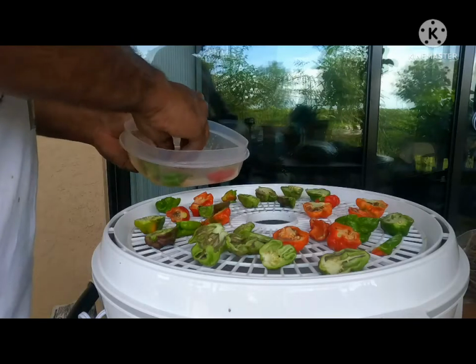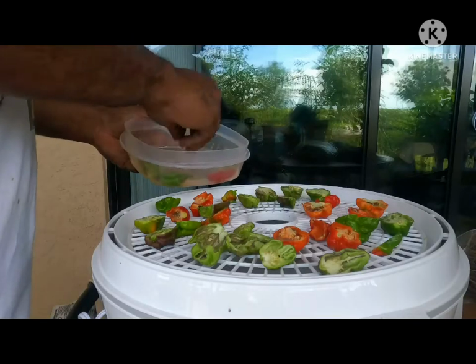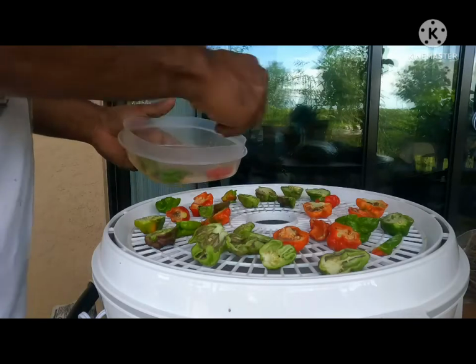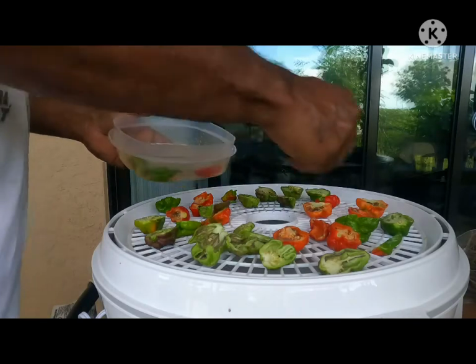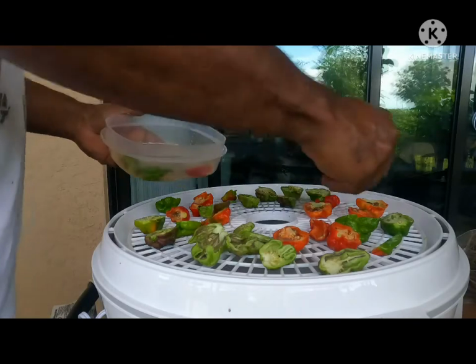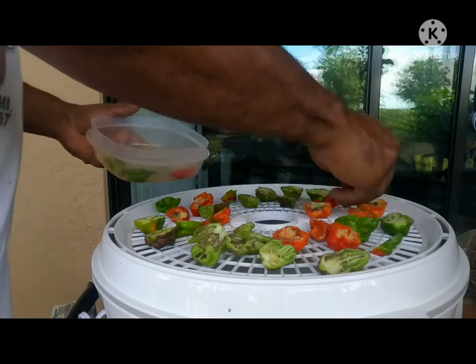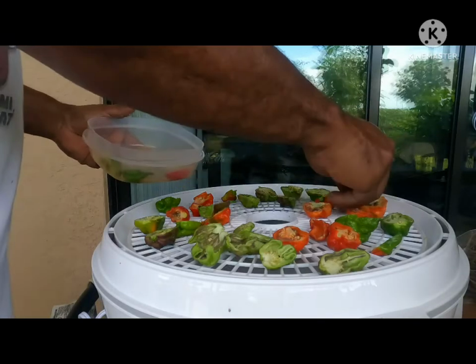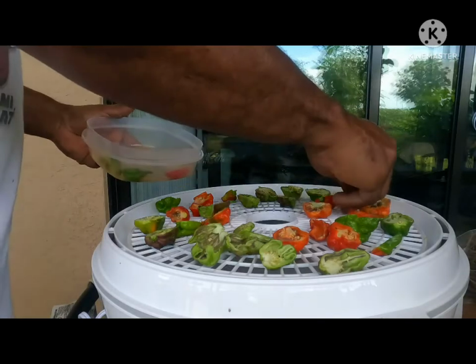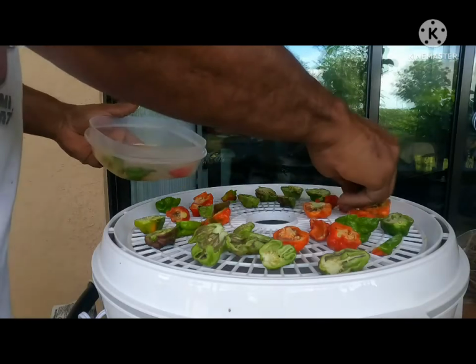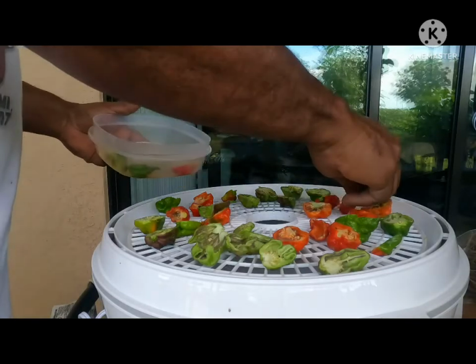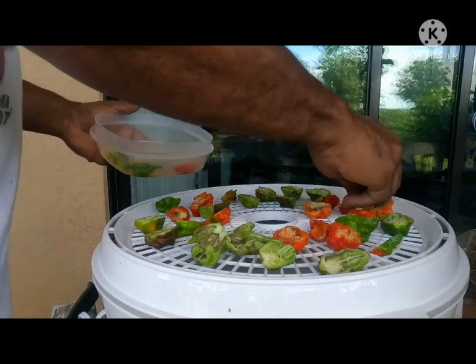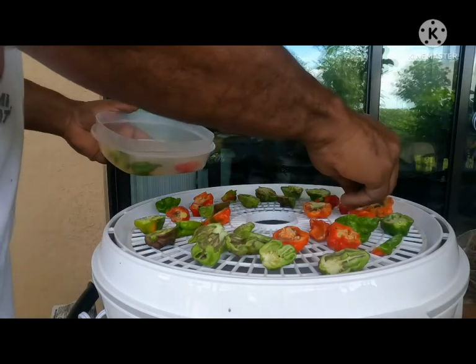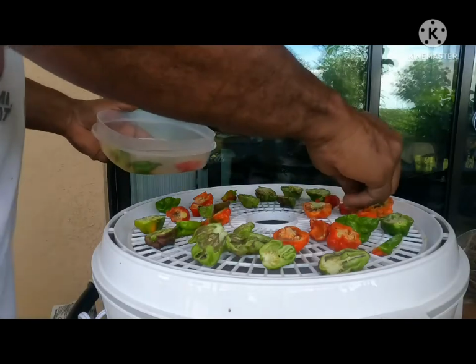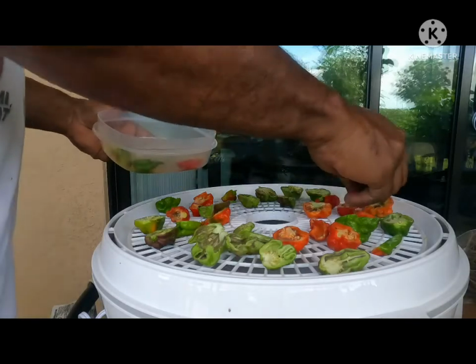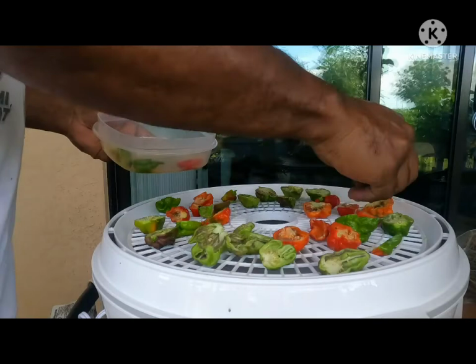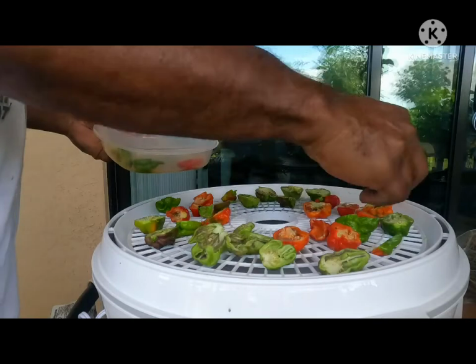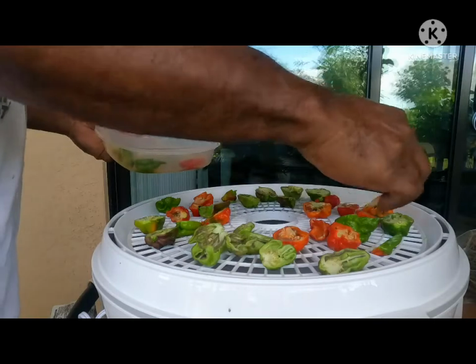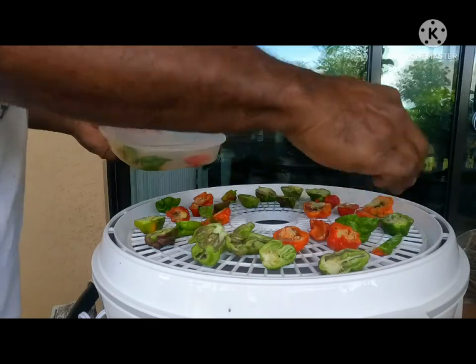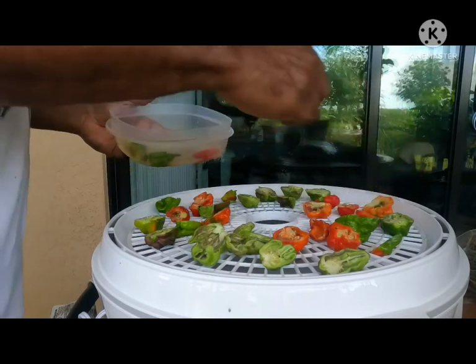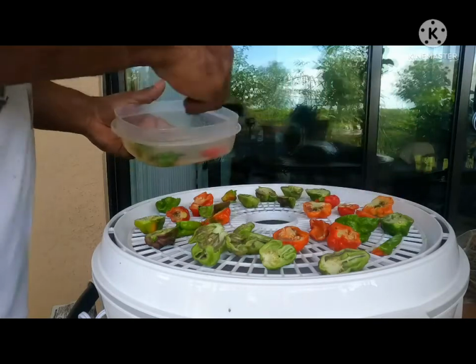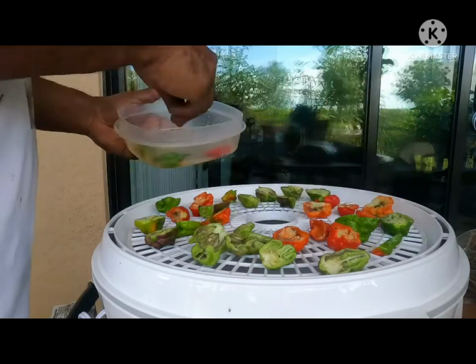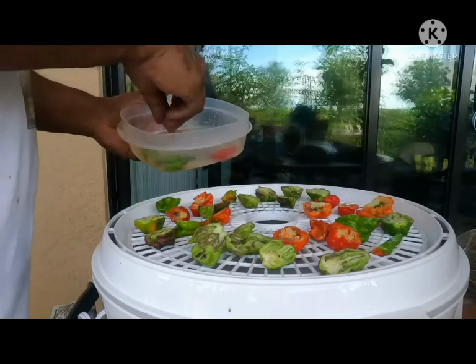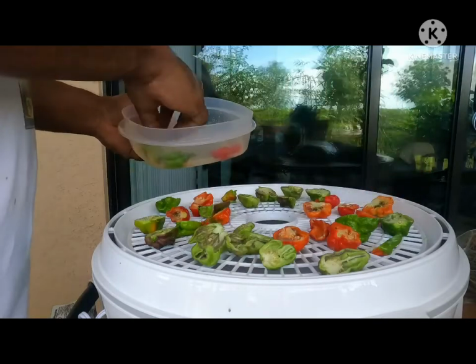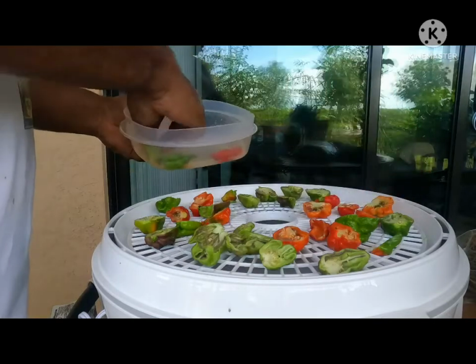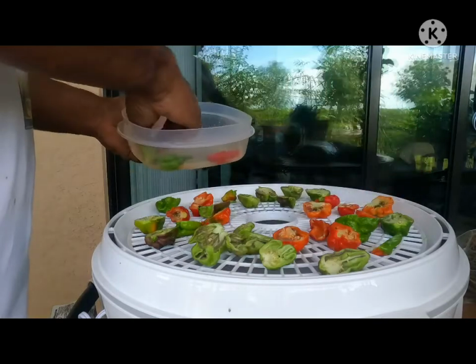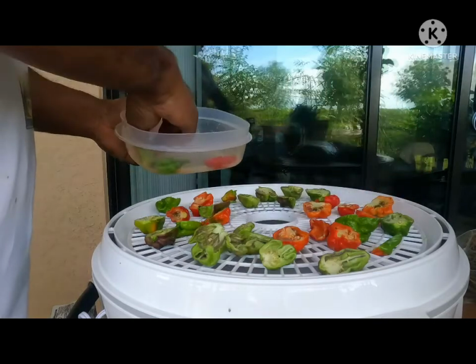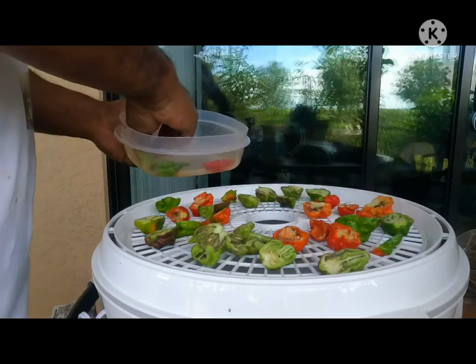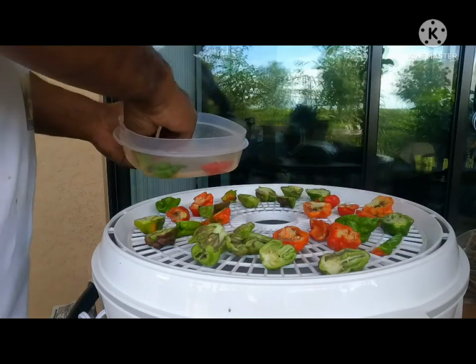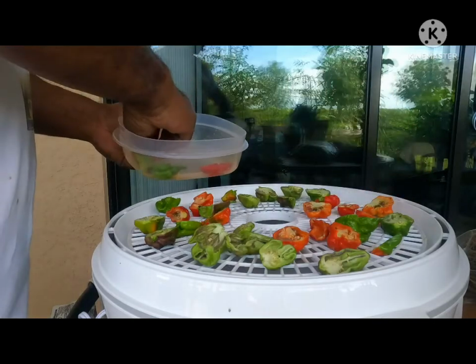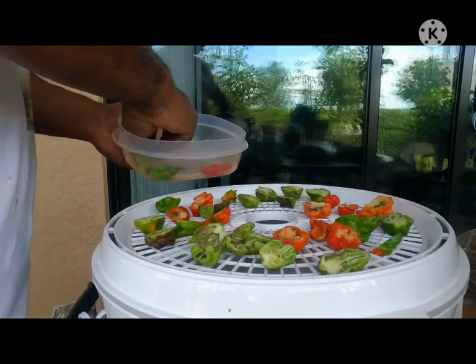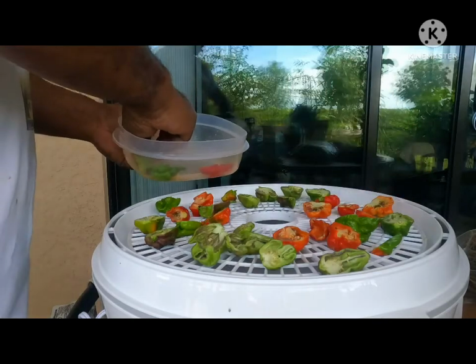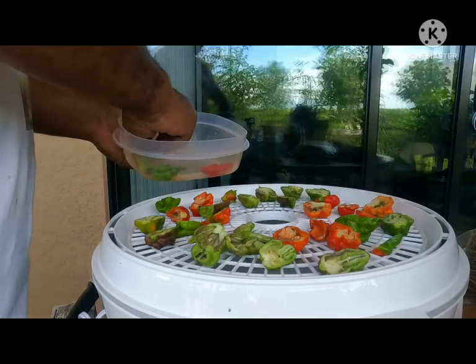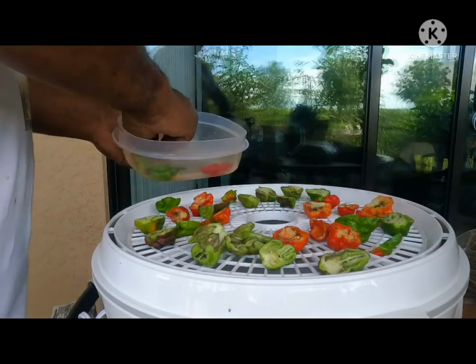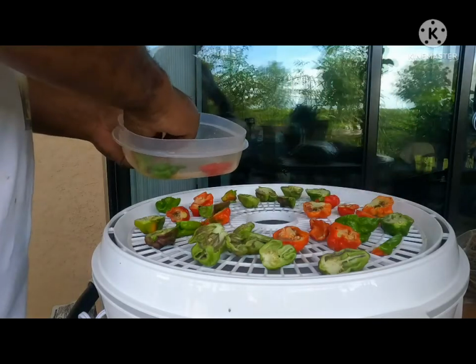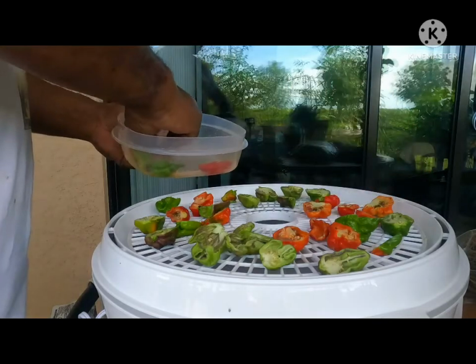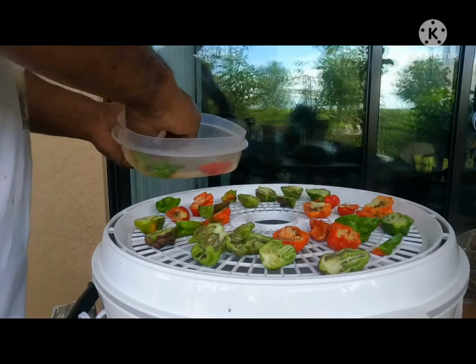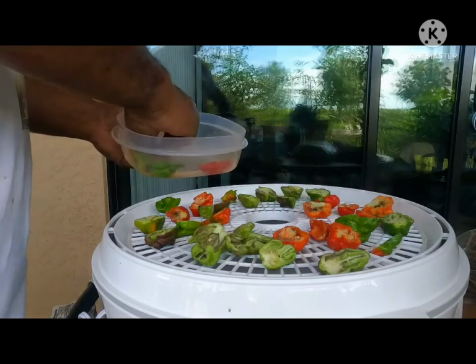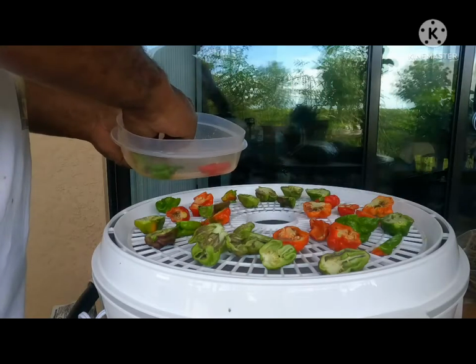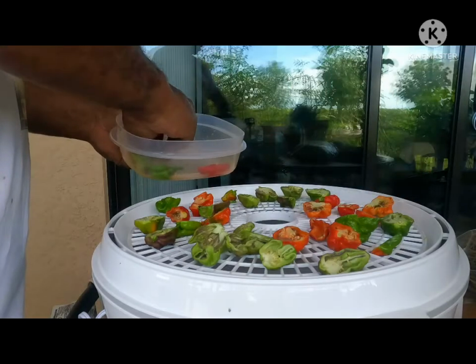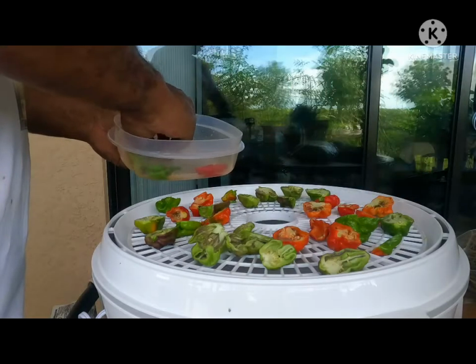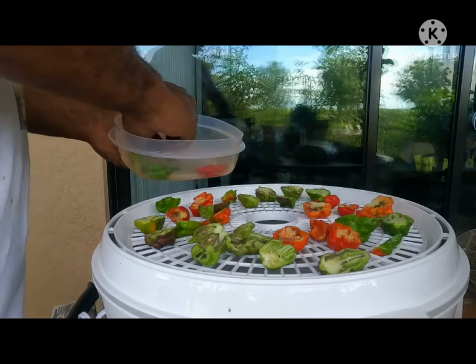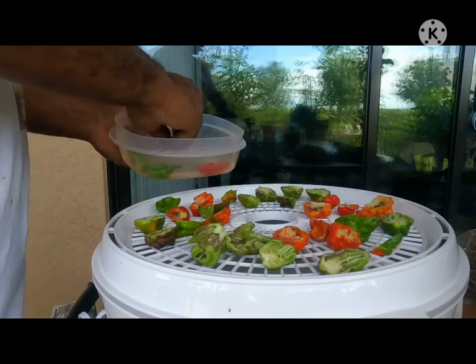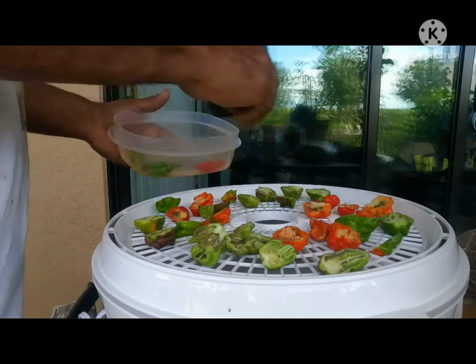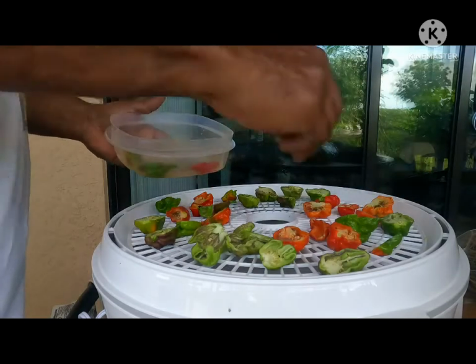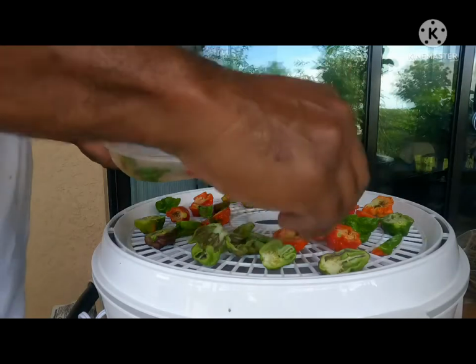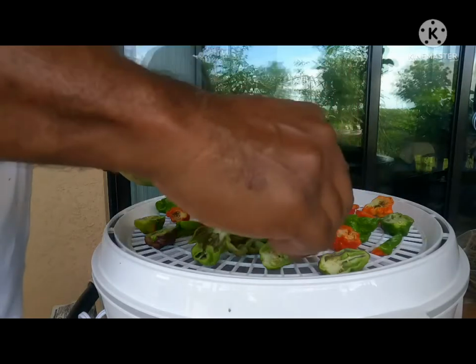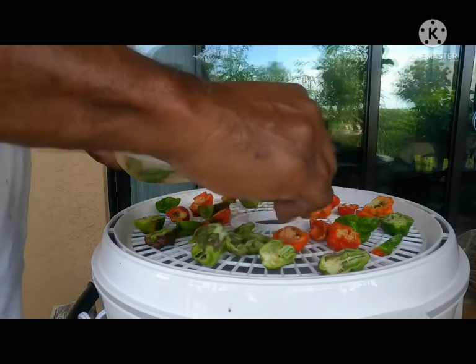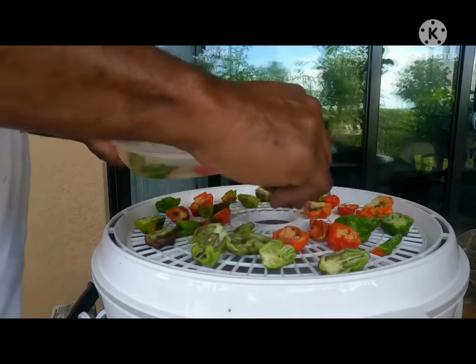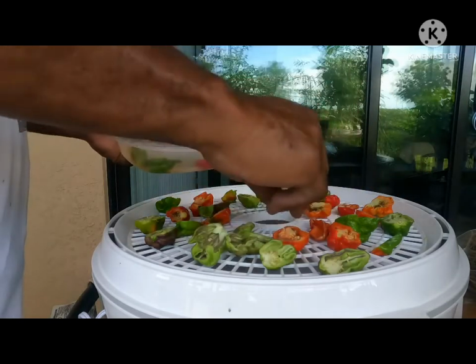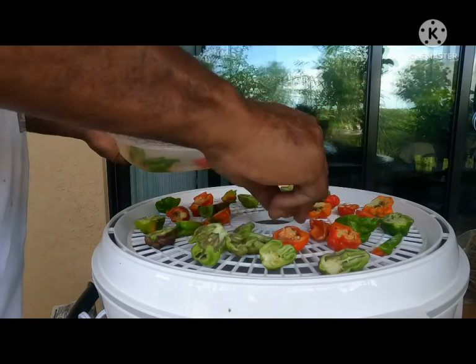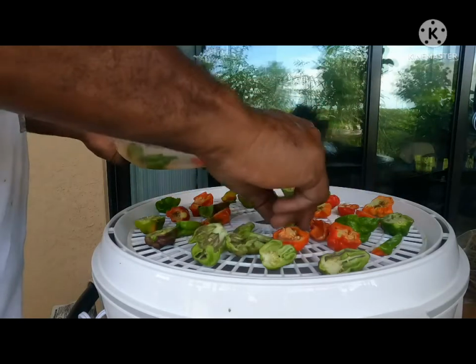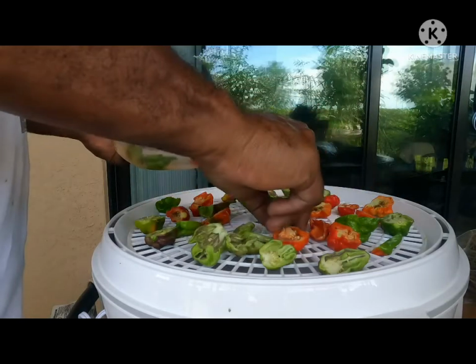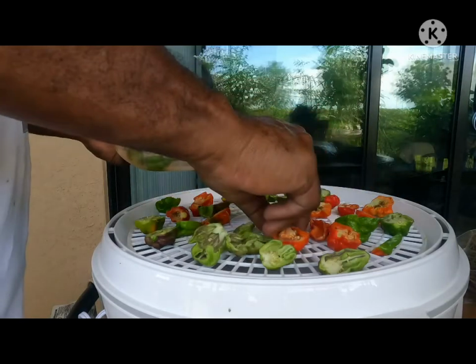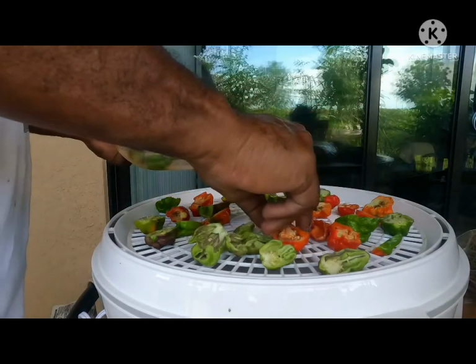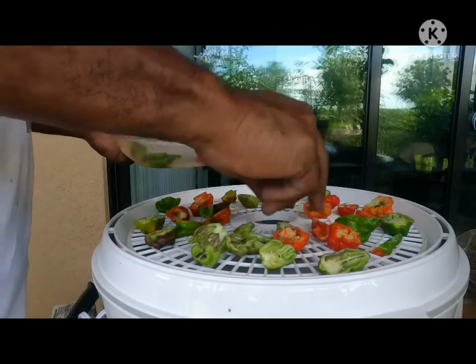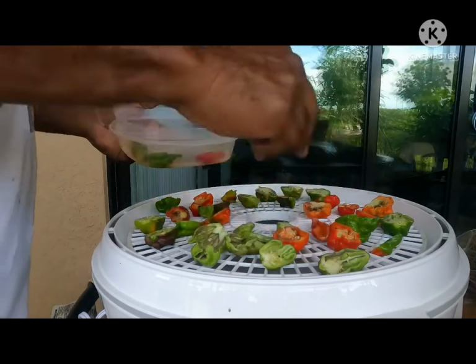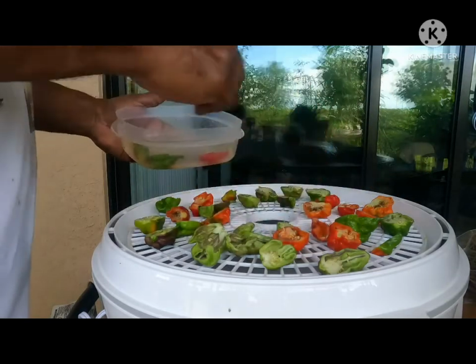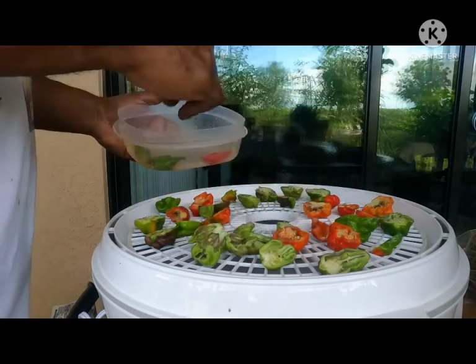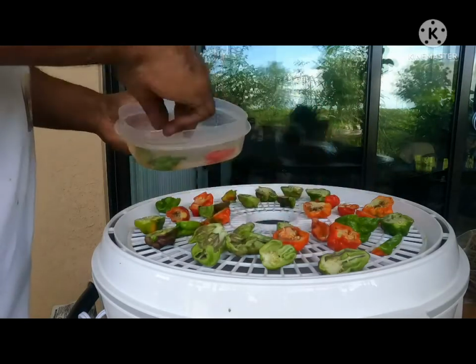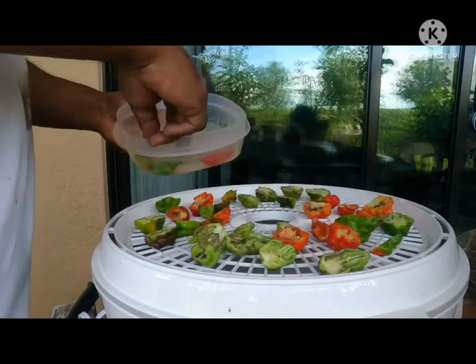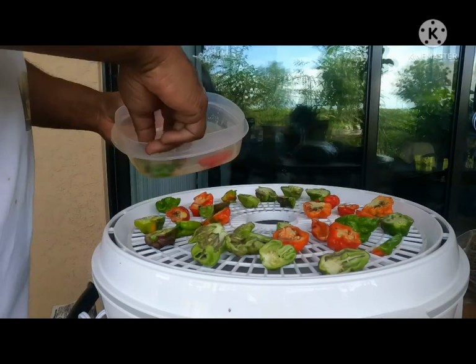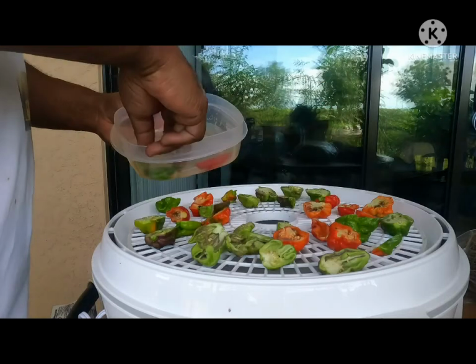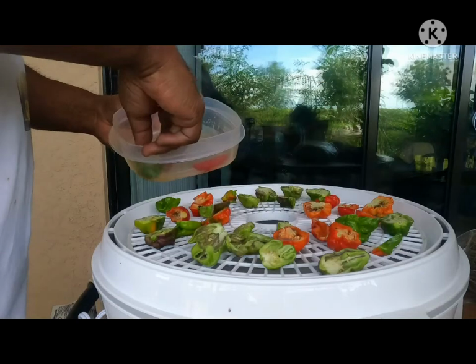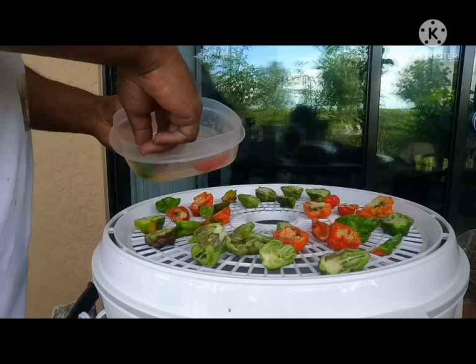It doesn't matter if they're touching each other or not — when they are fully dehydrated, they're going to shrink.